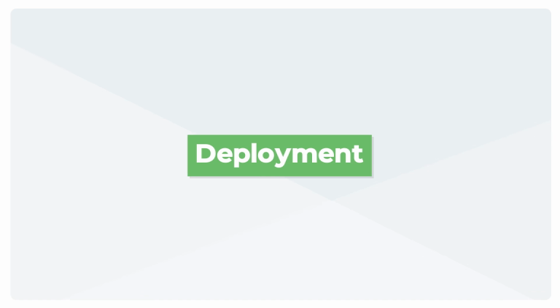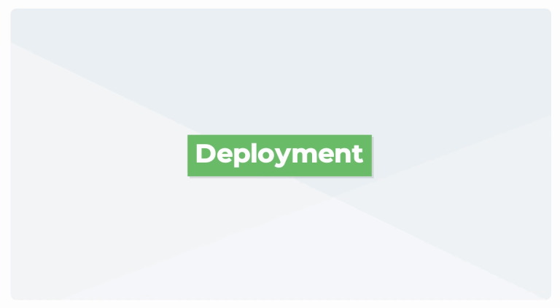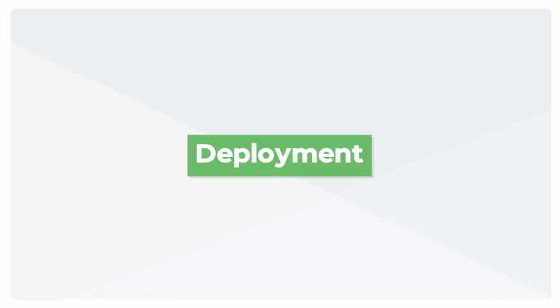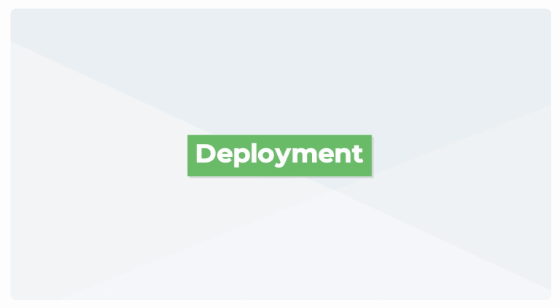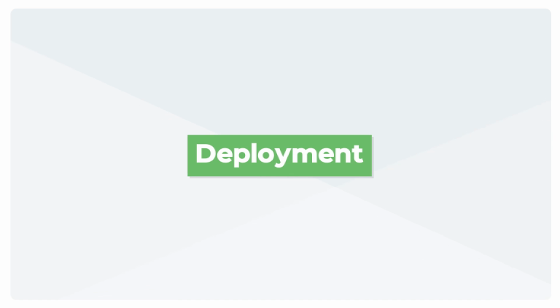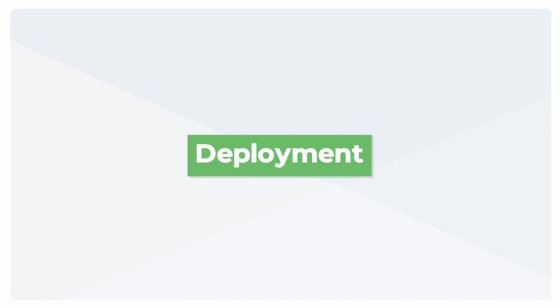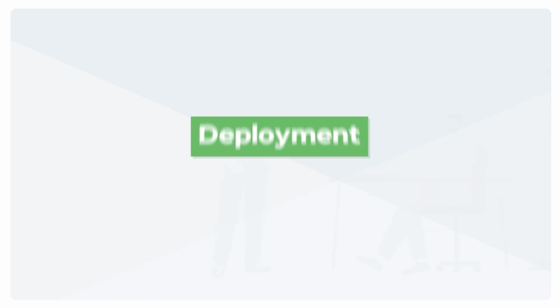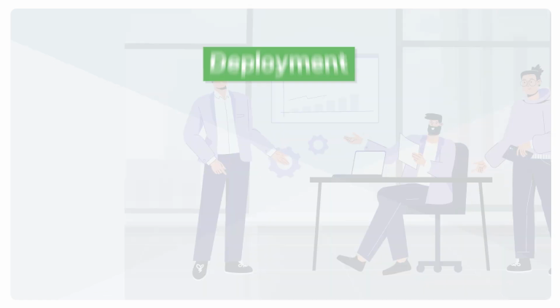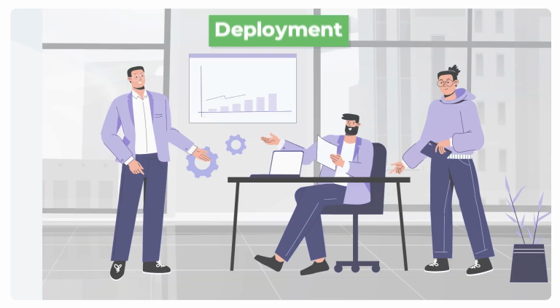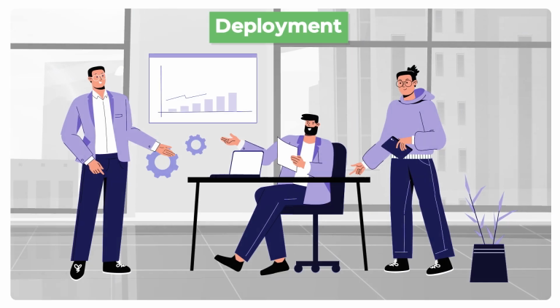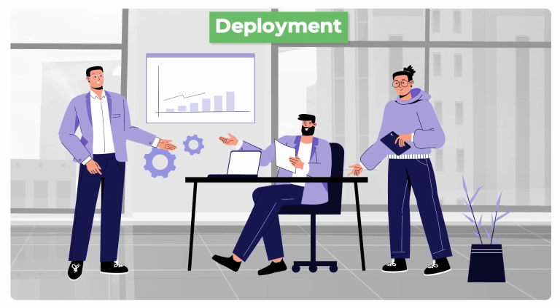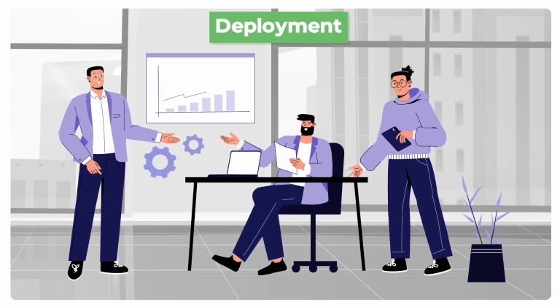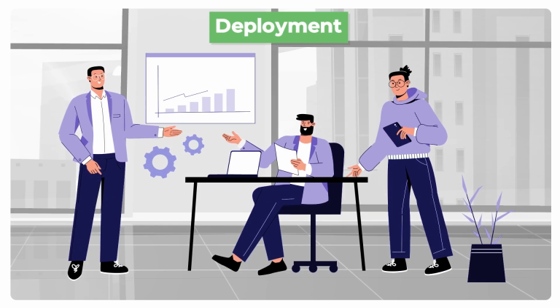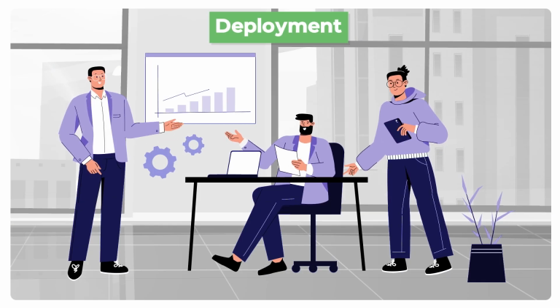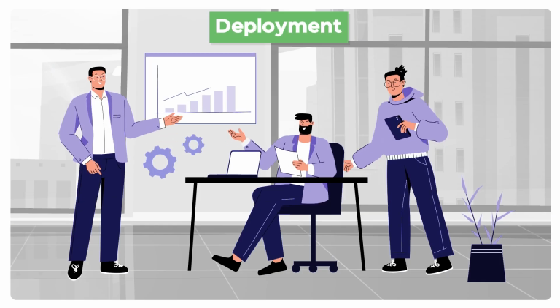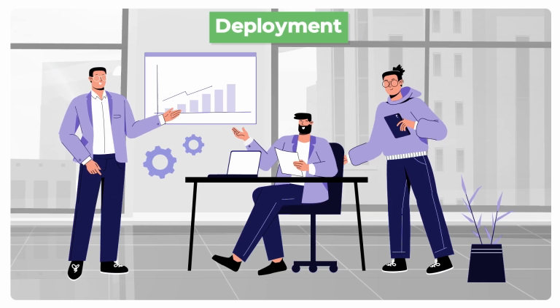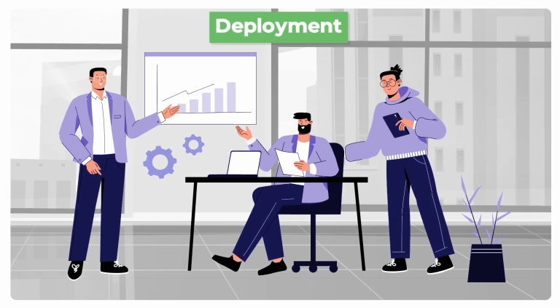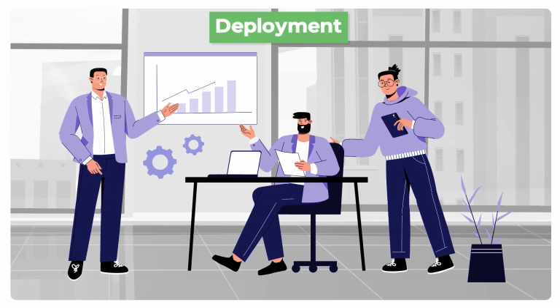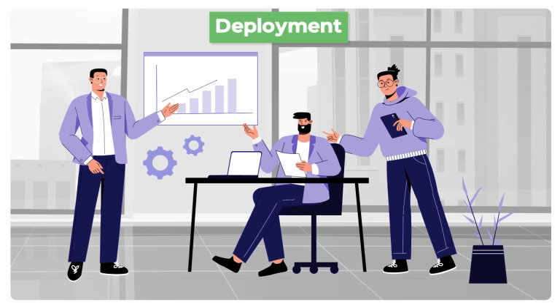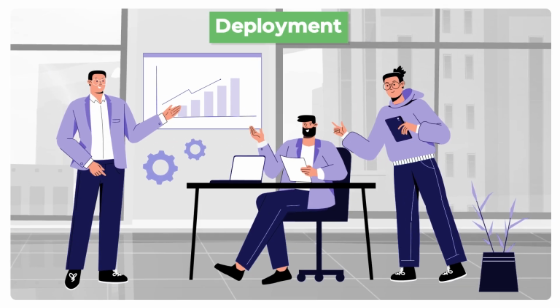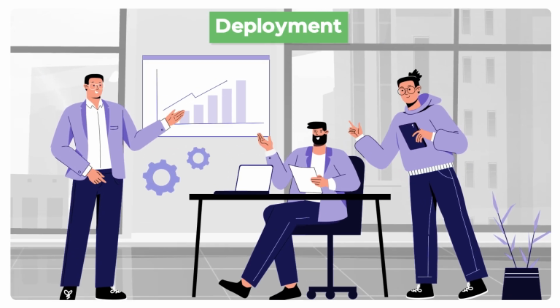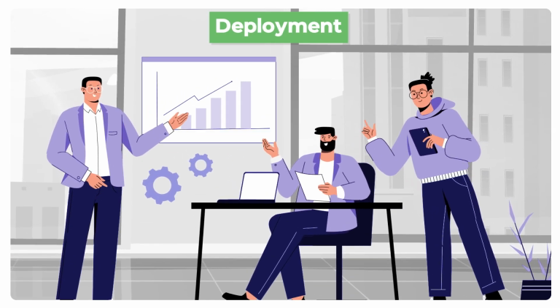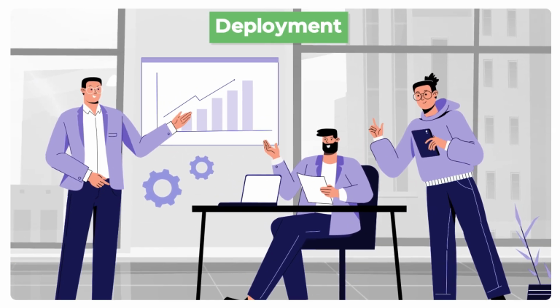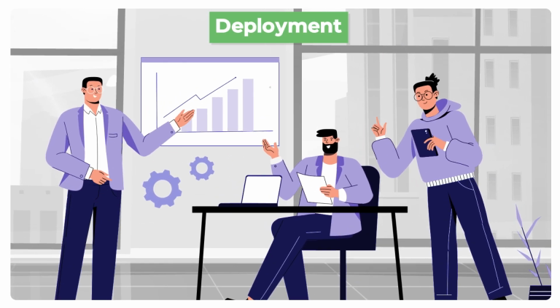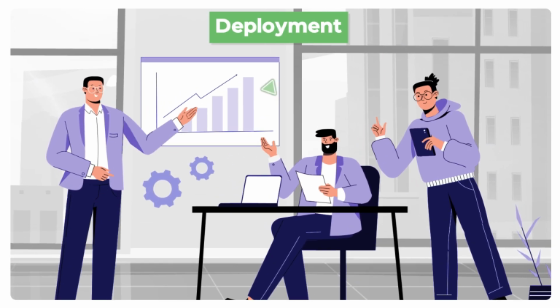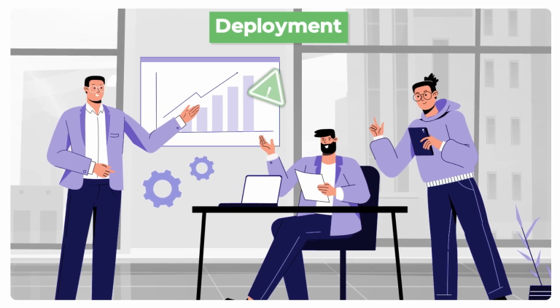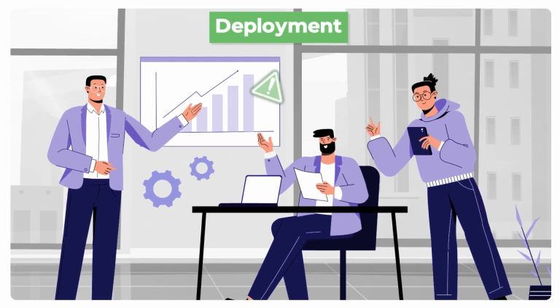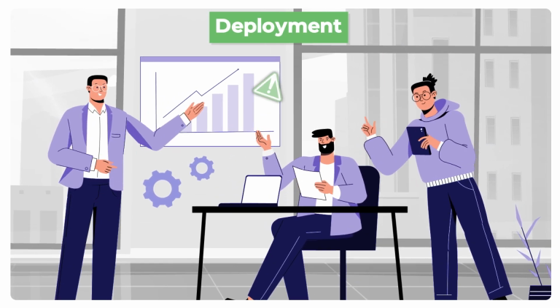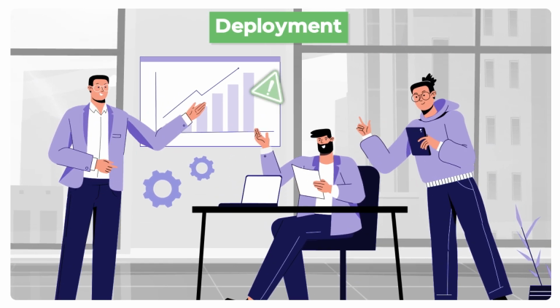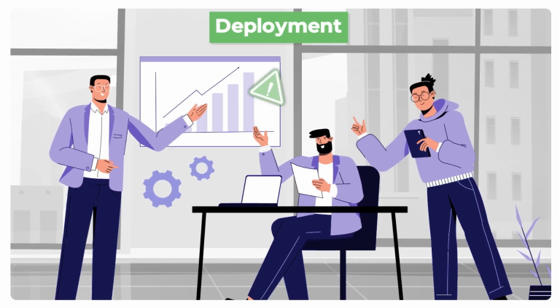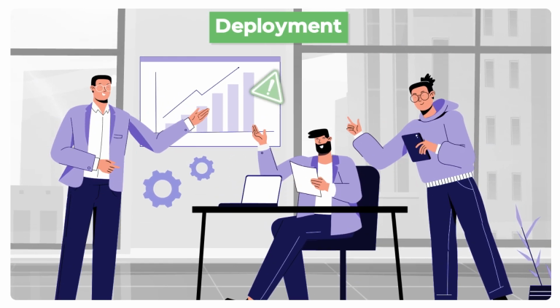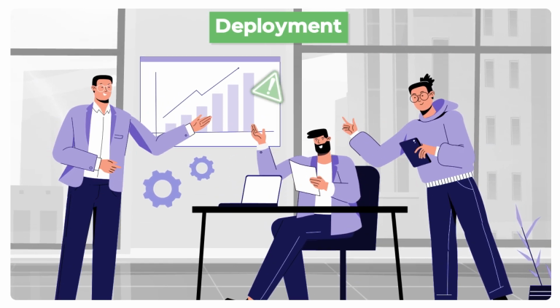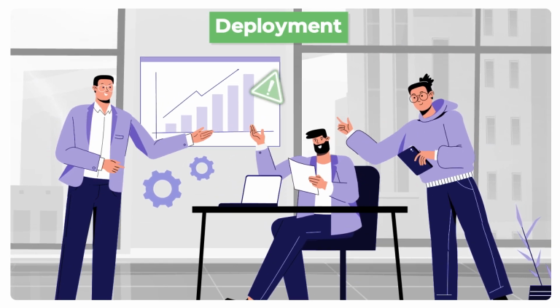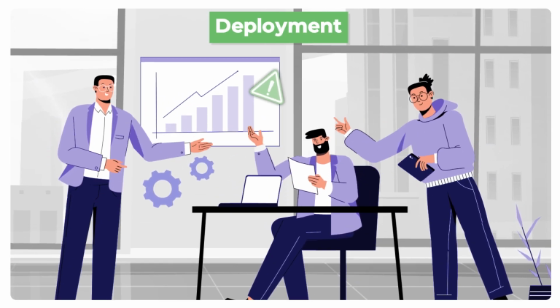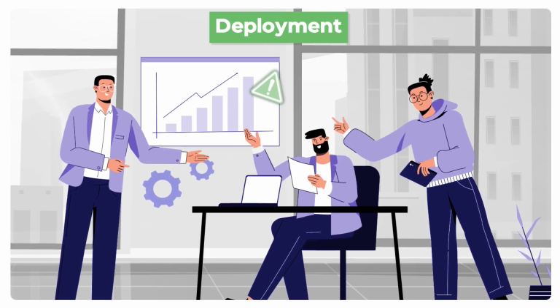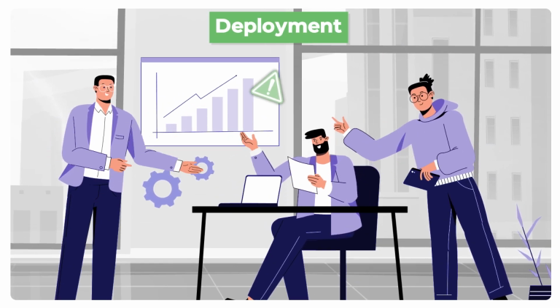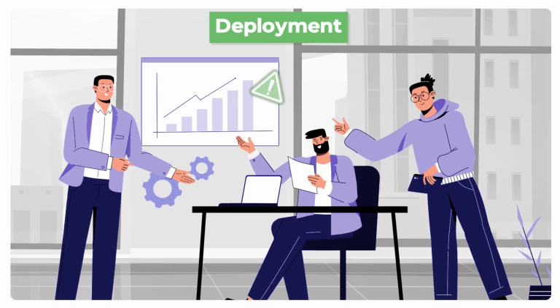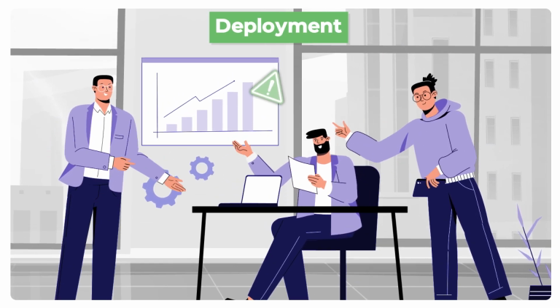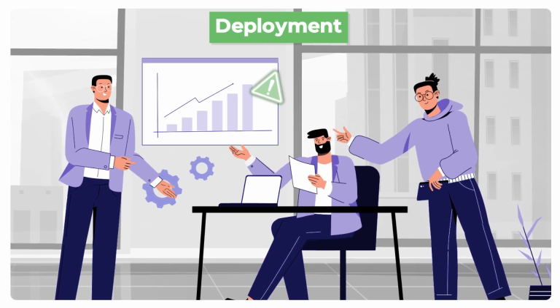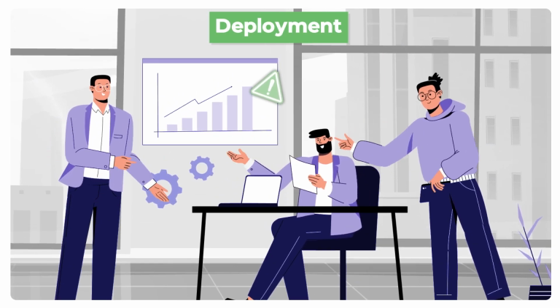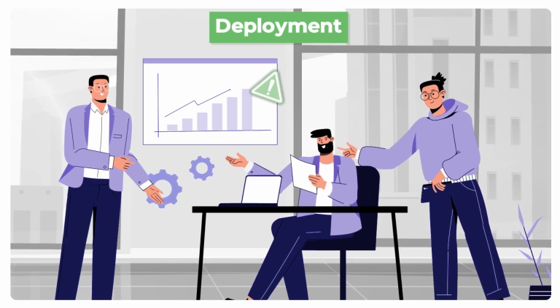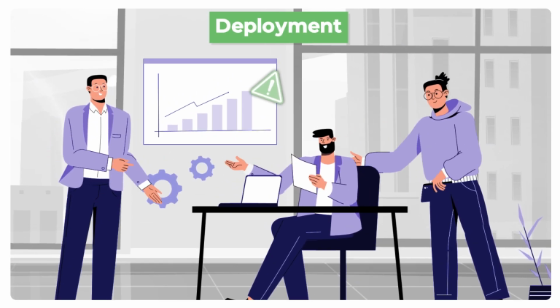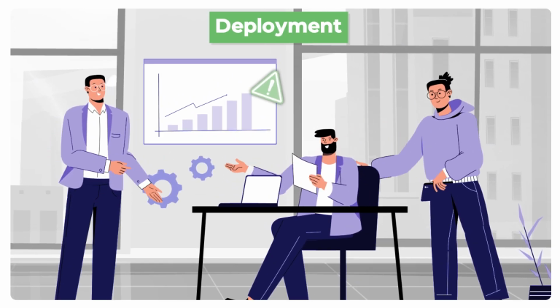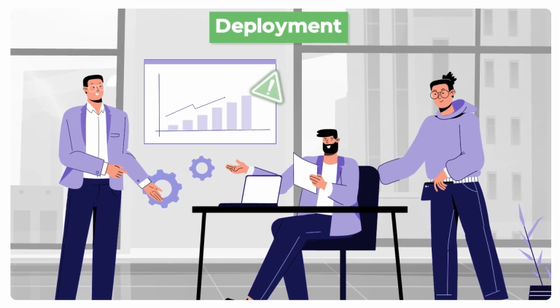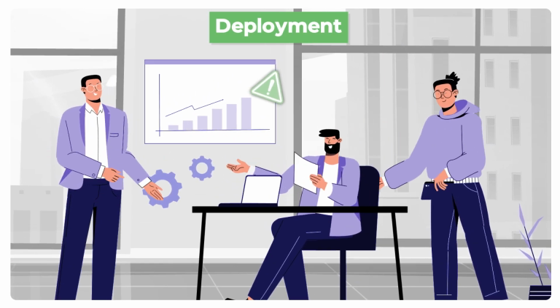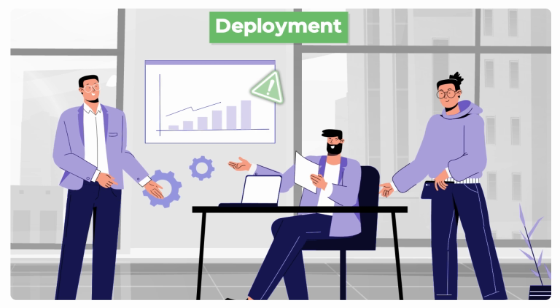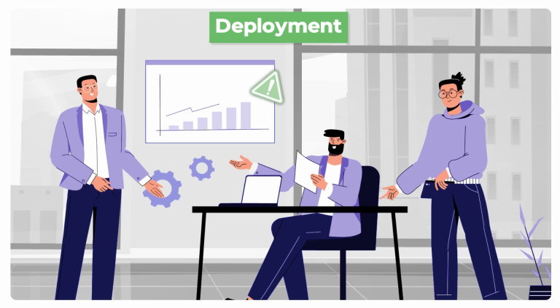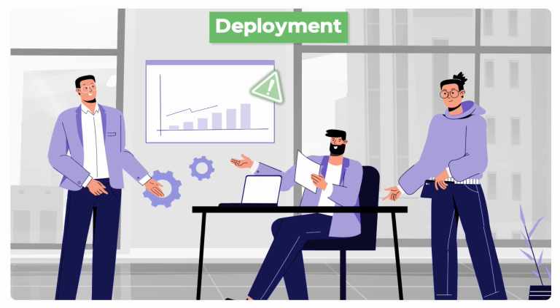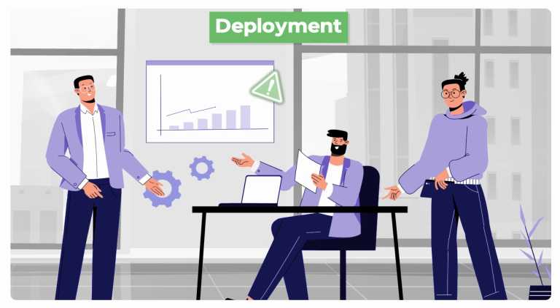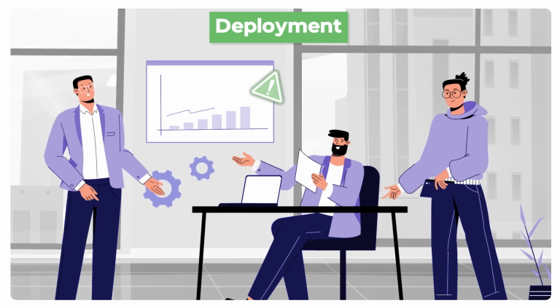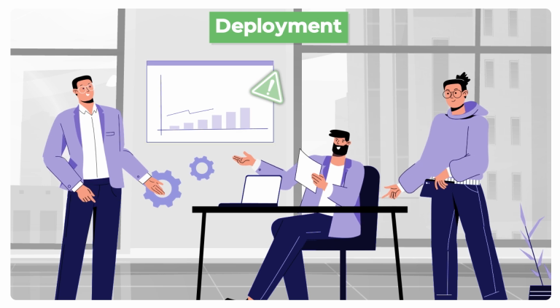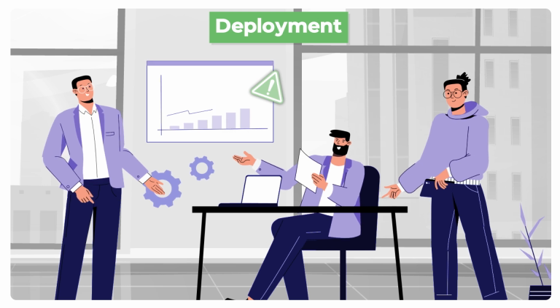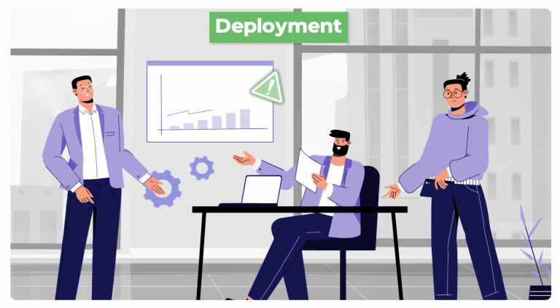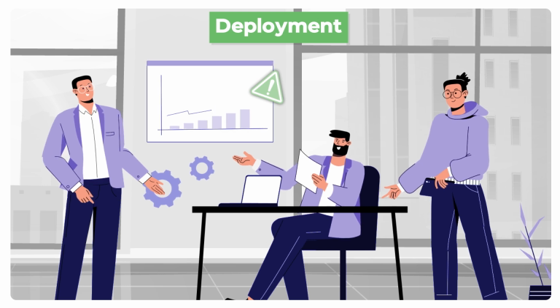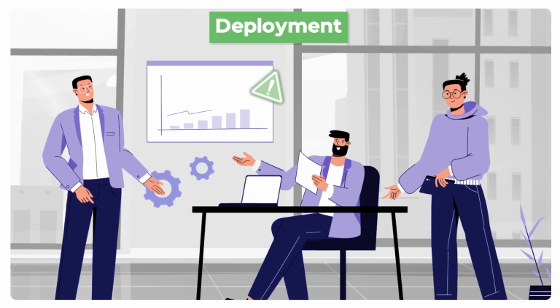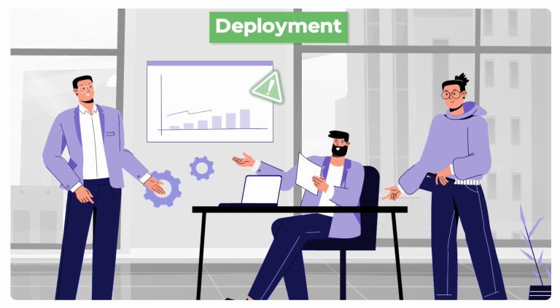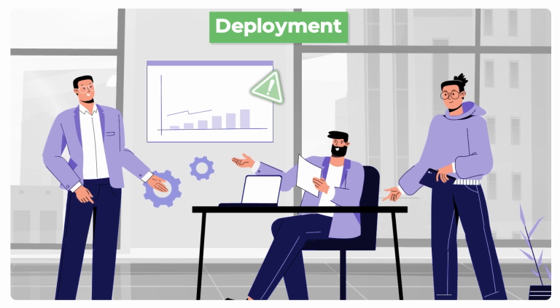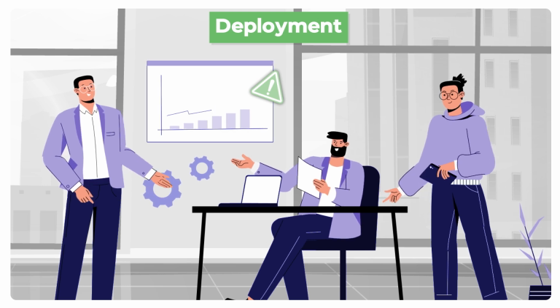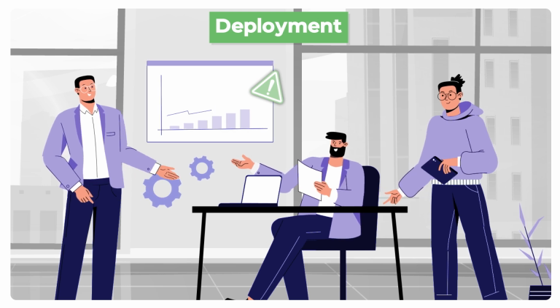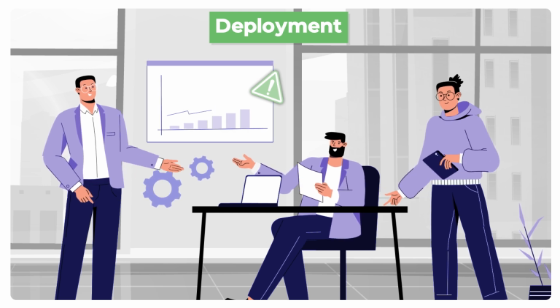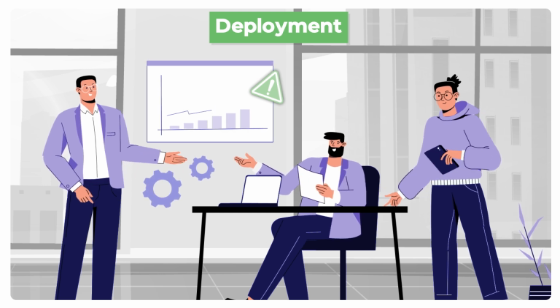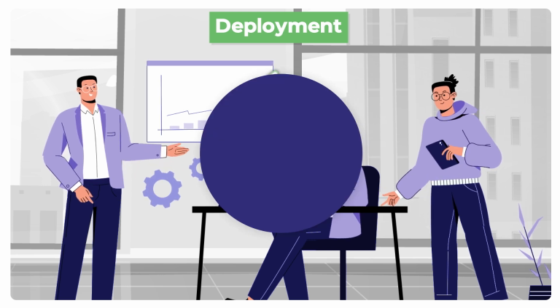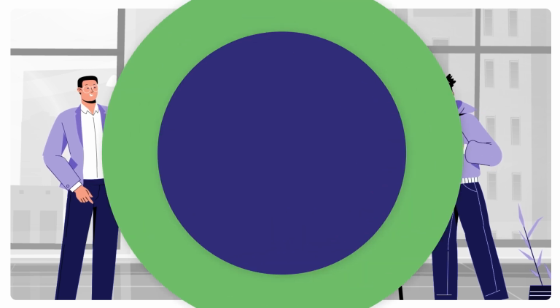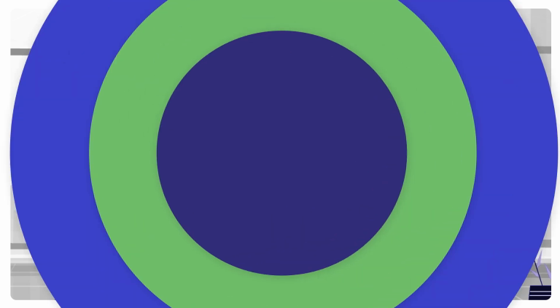Deployment. Finally, they oversee the actual deployment of software updates and quickly address any issues that arise during the launch.